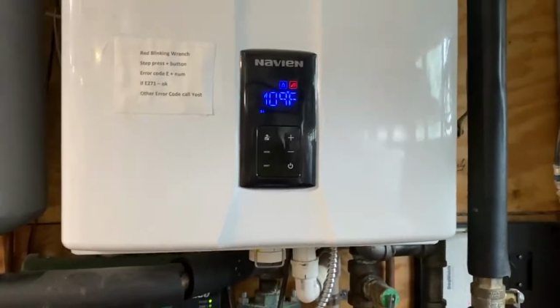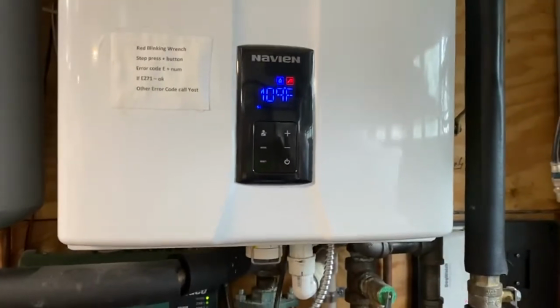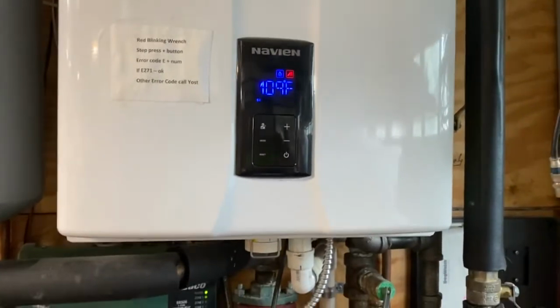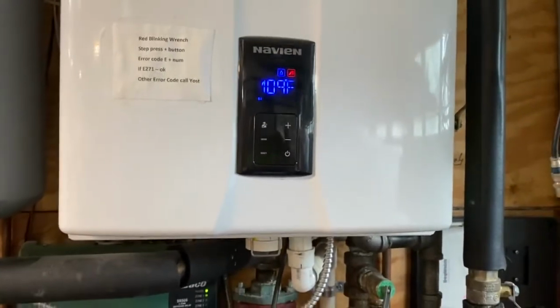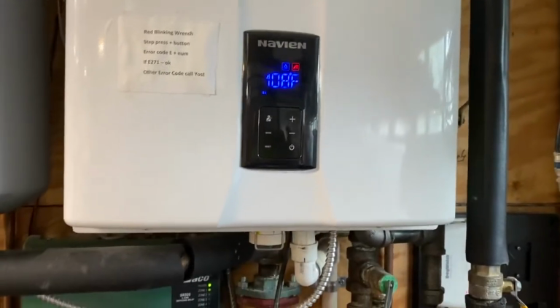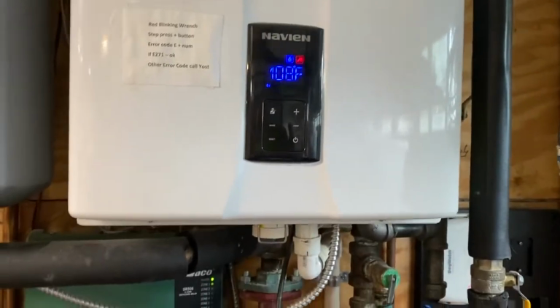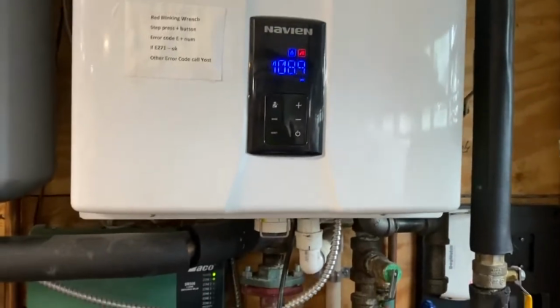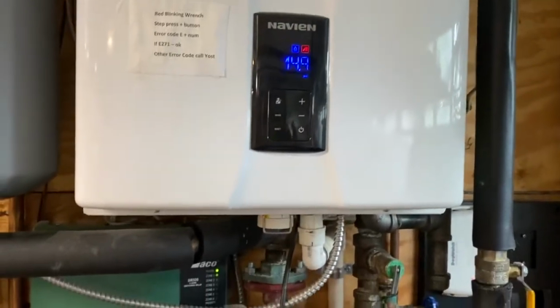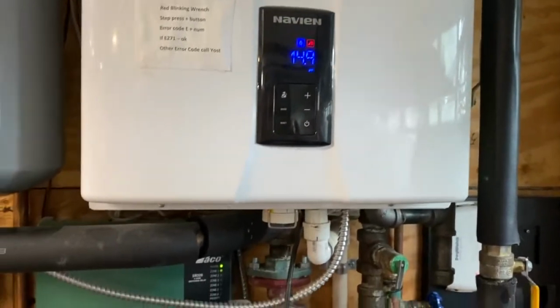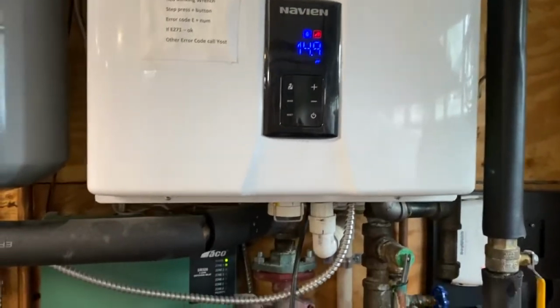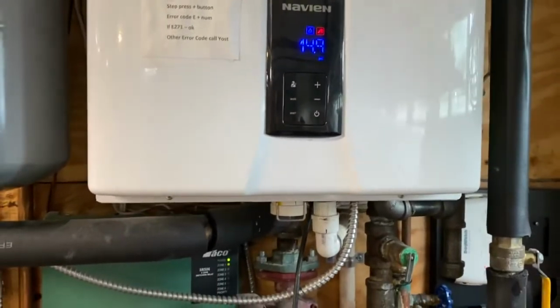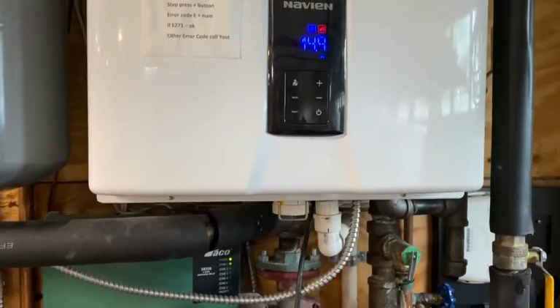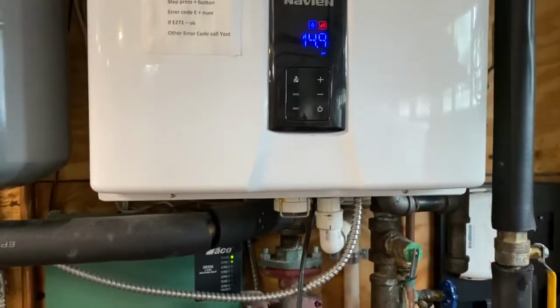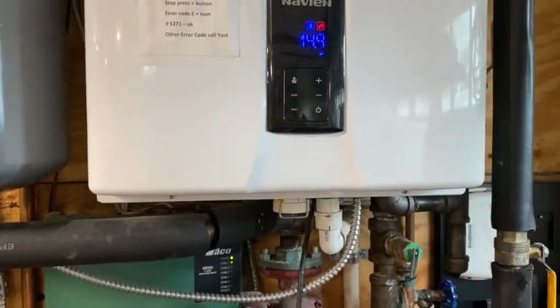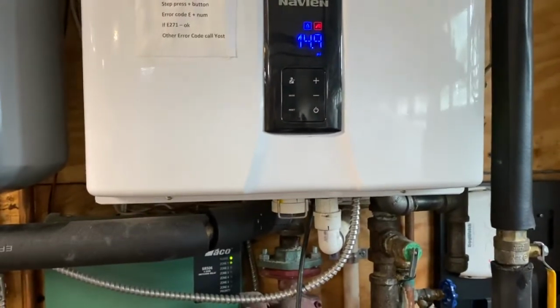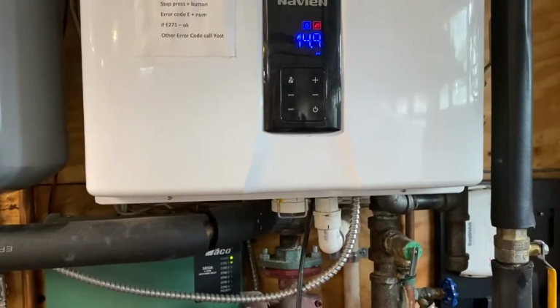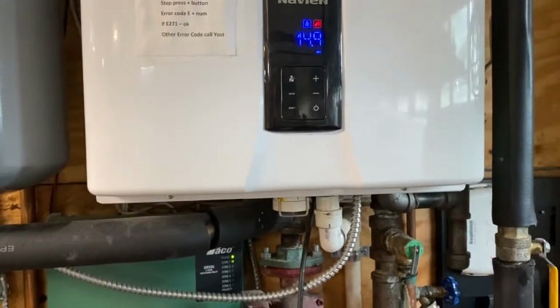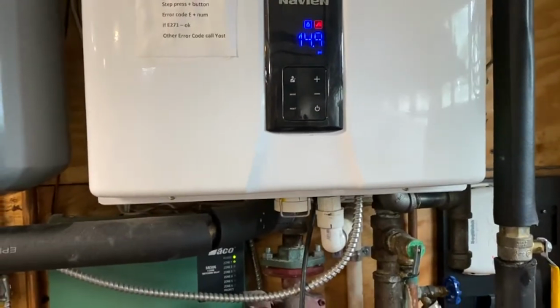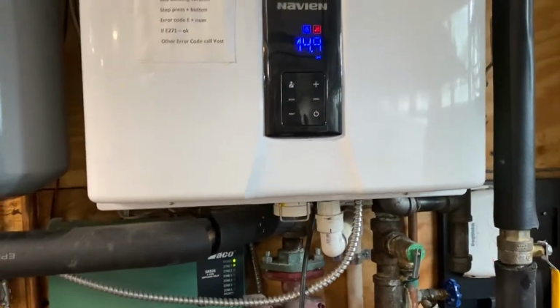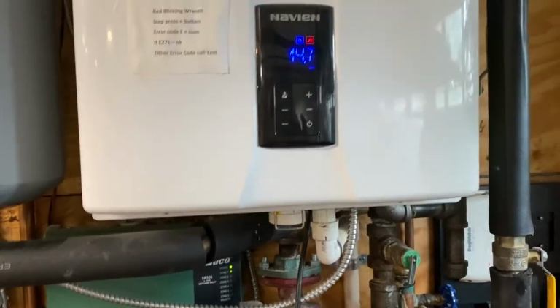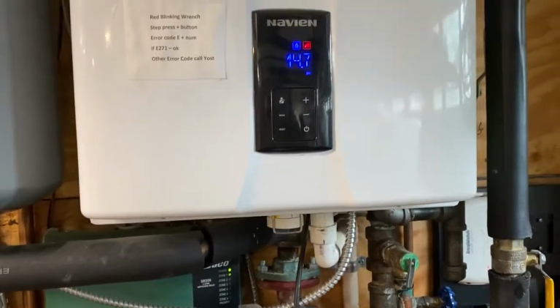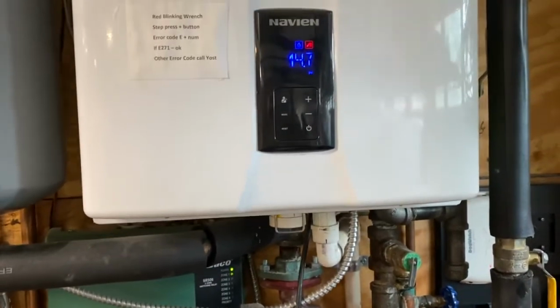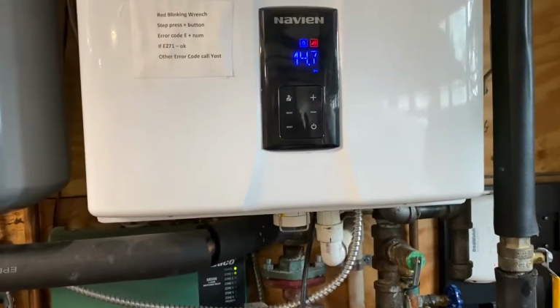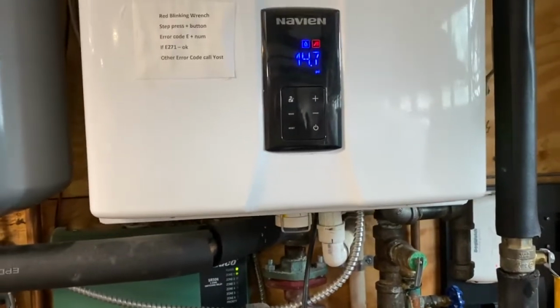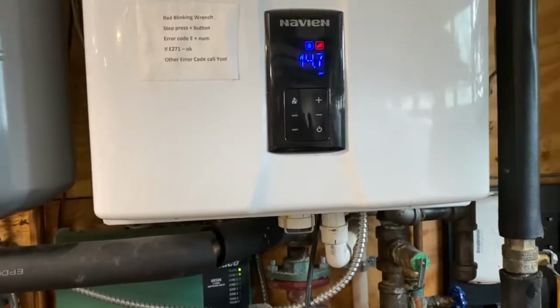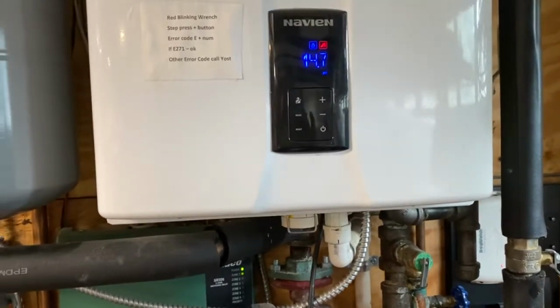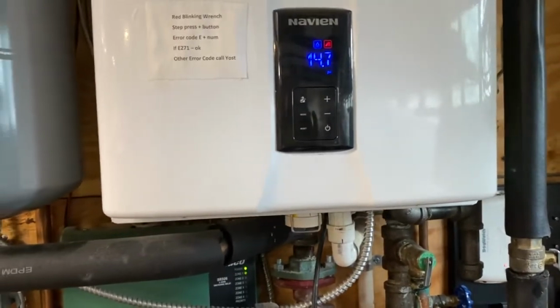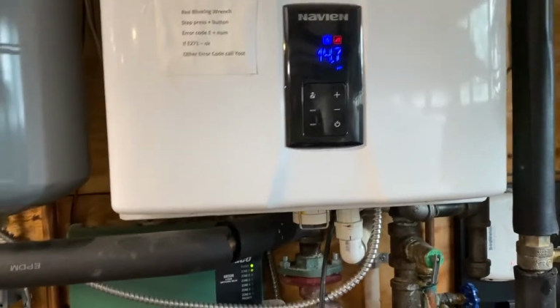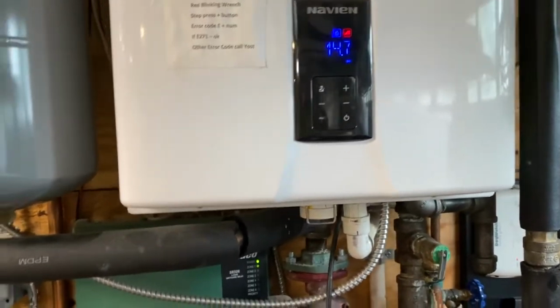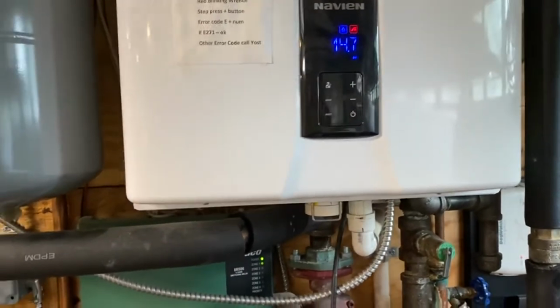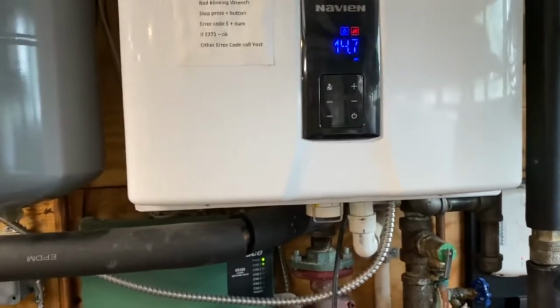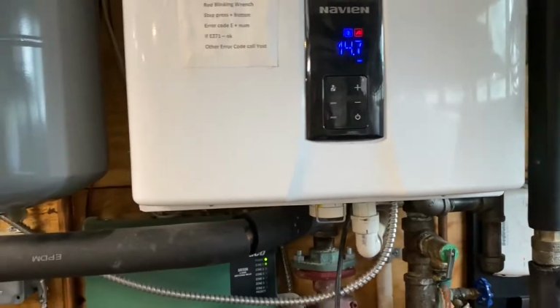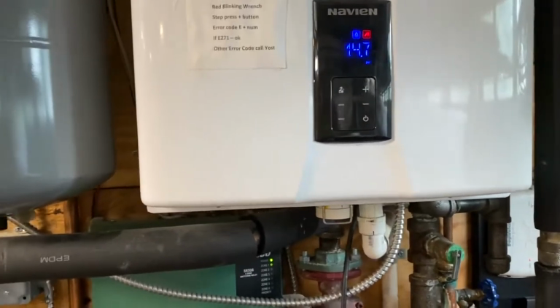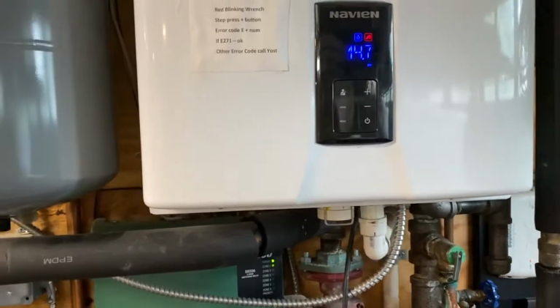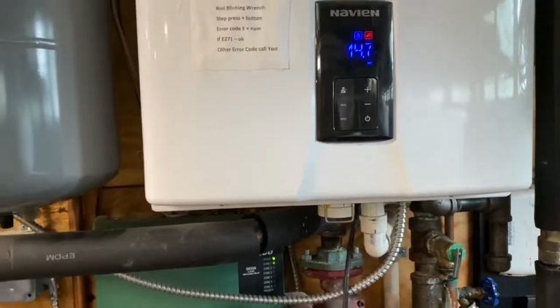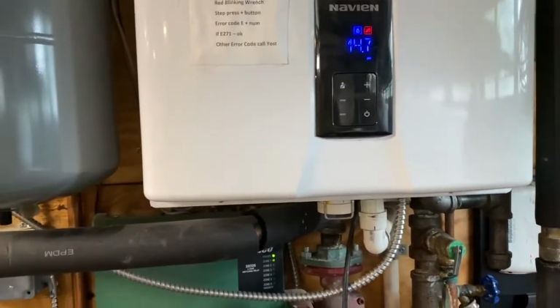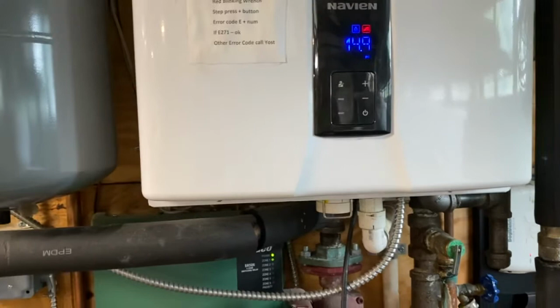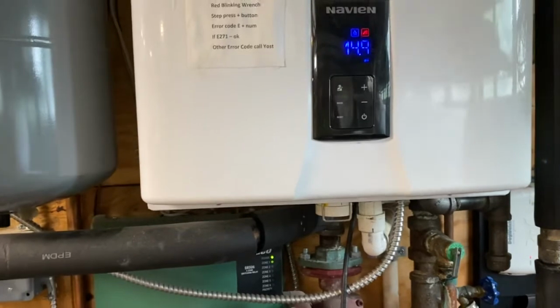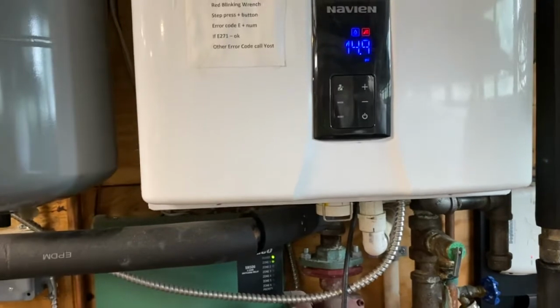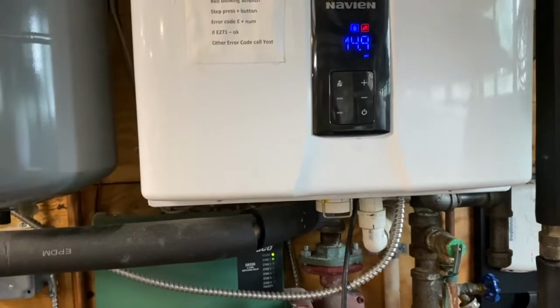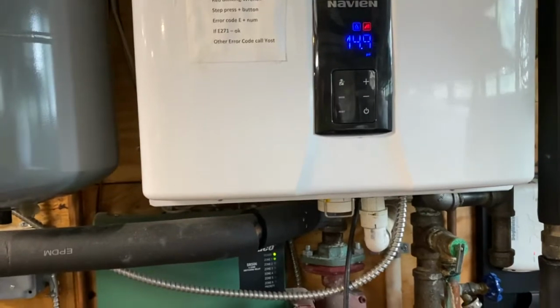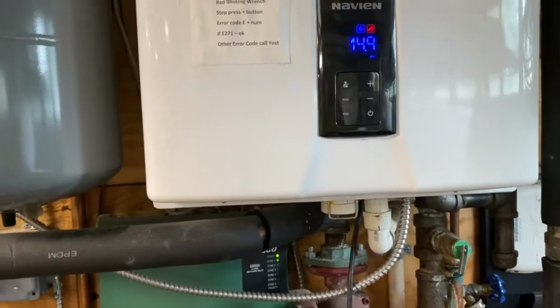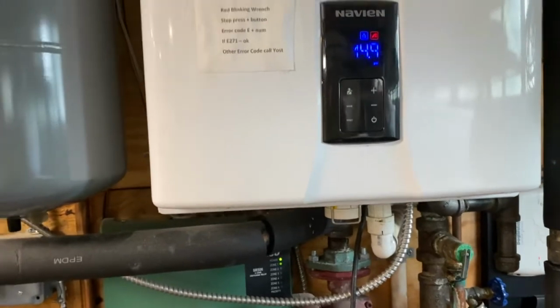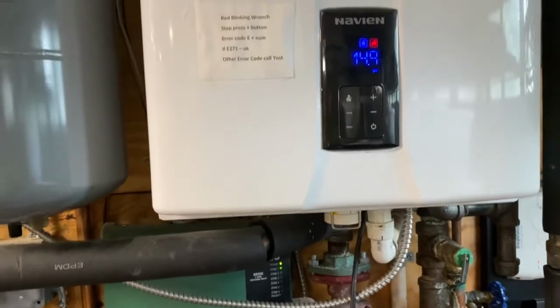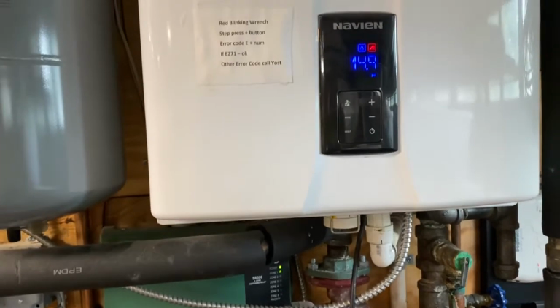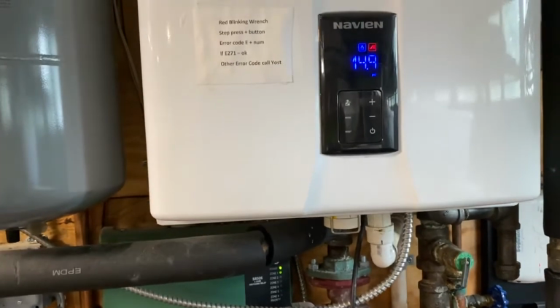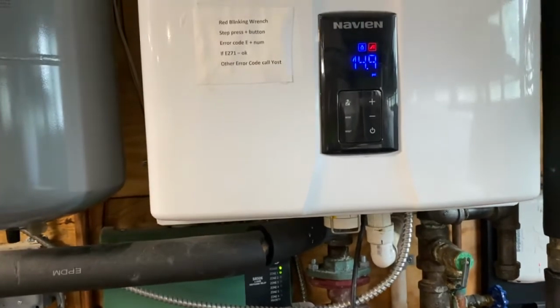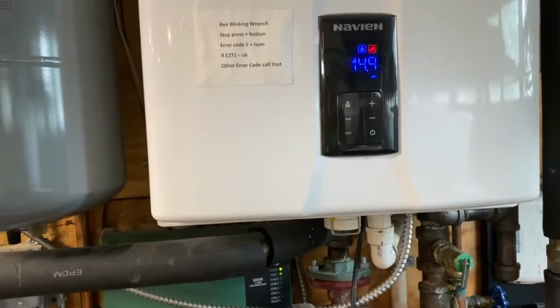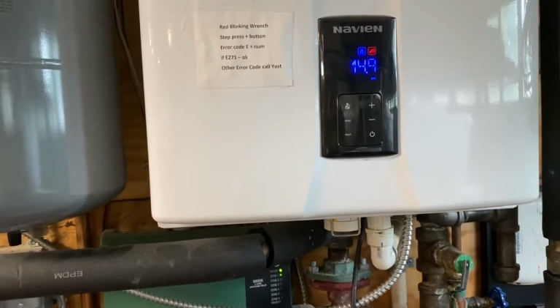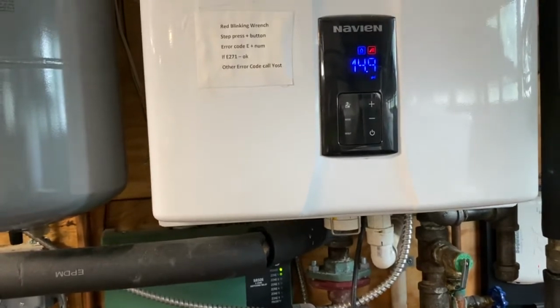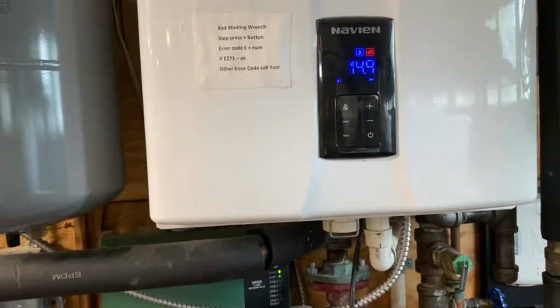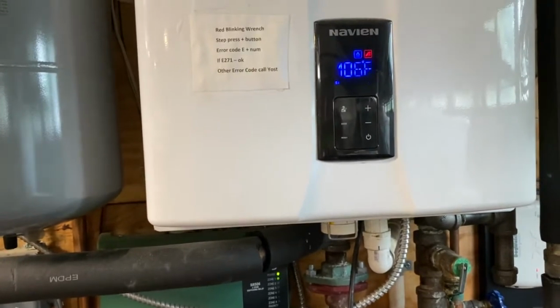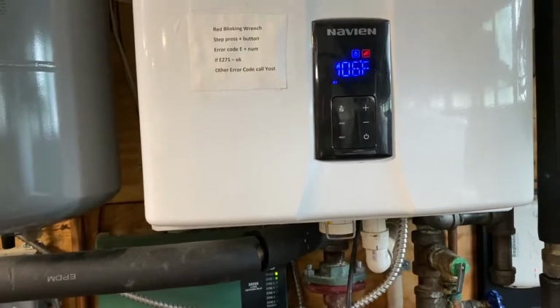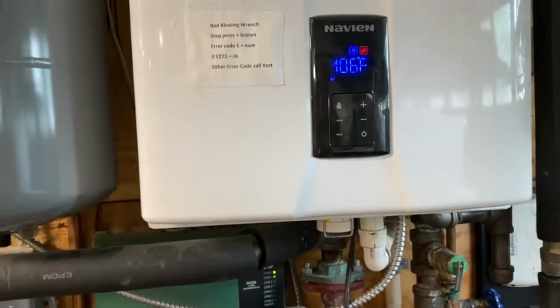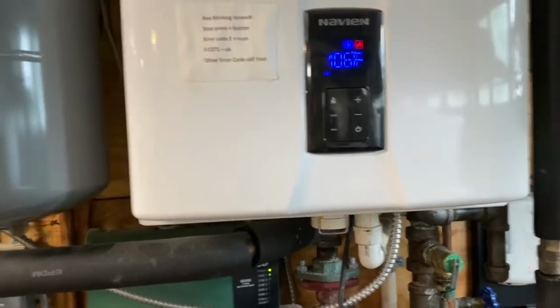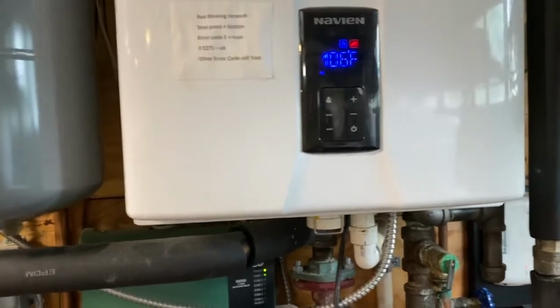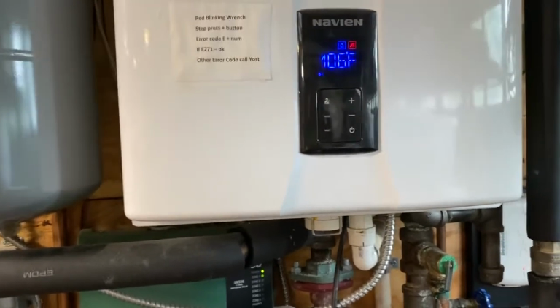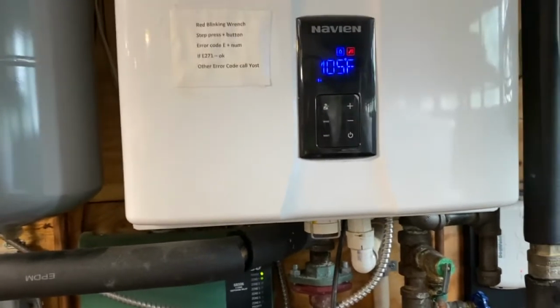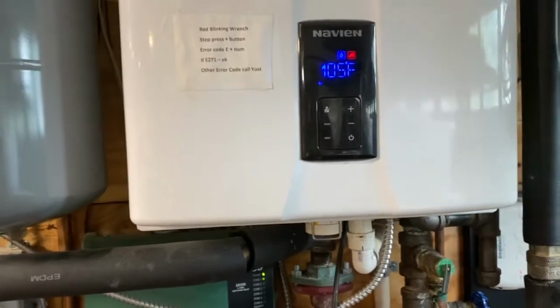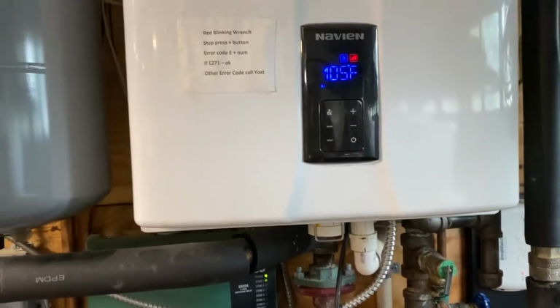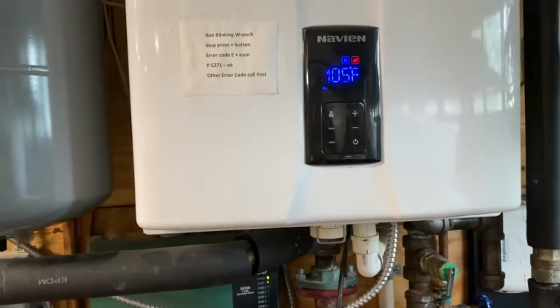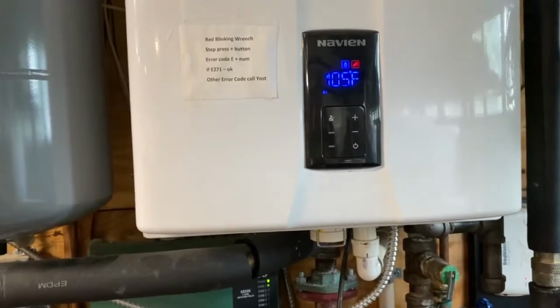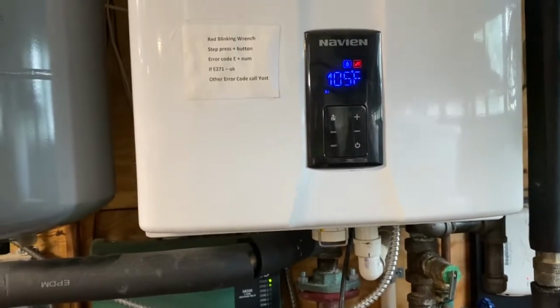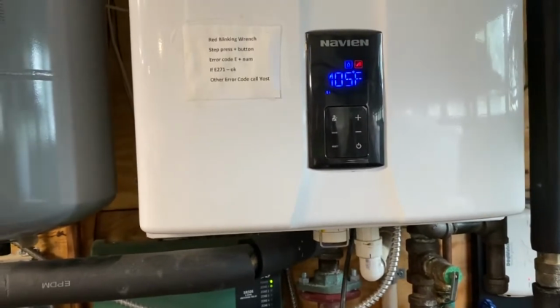But then it reverted back after about a half an hour. So, adventures in home plumbing.